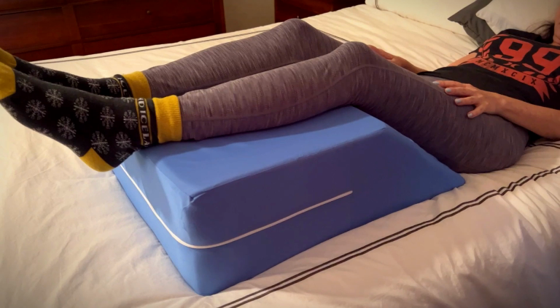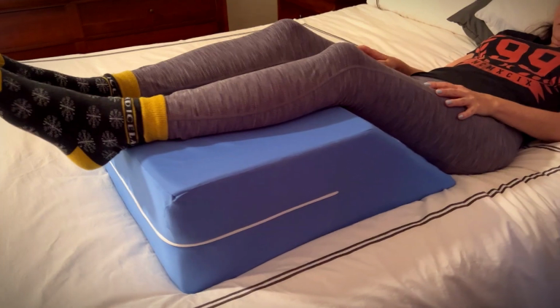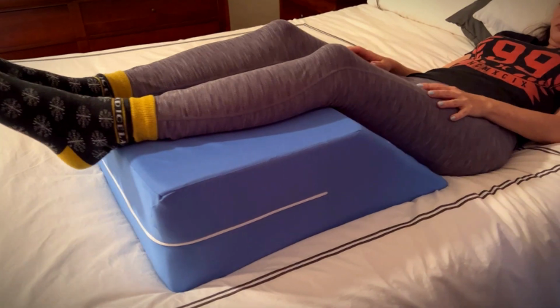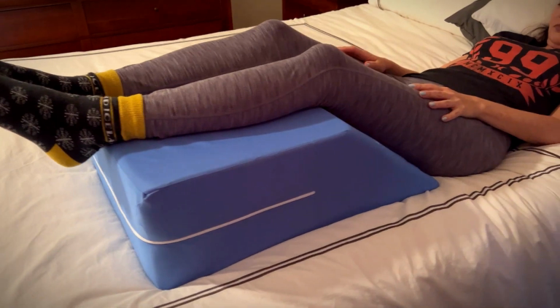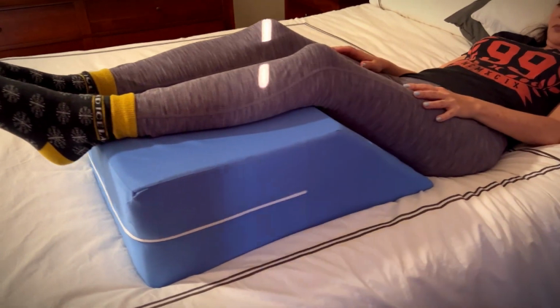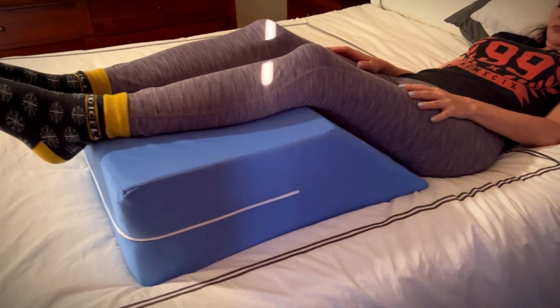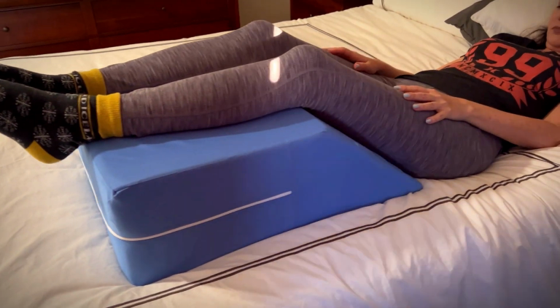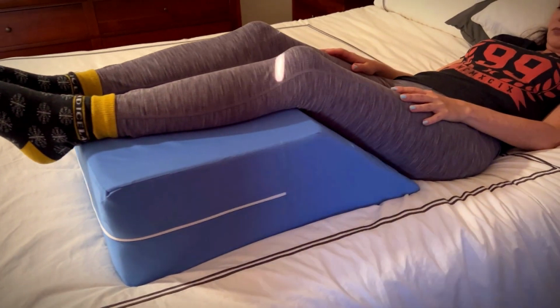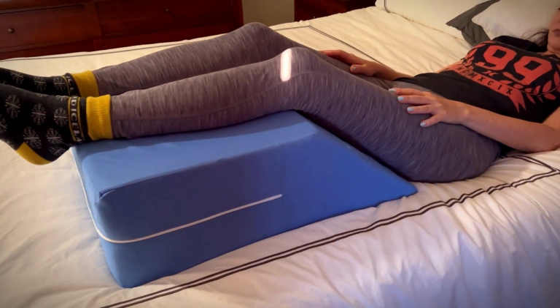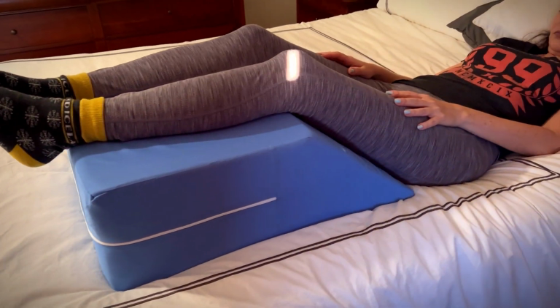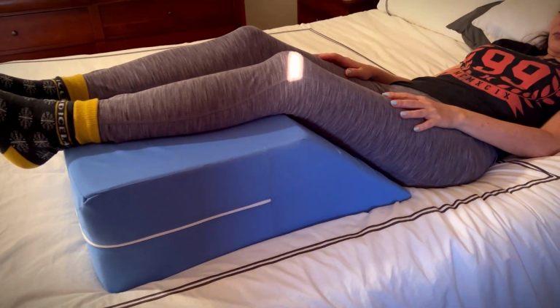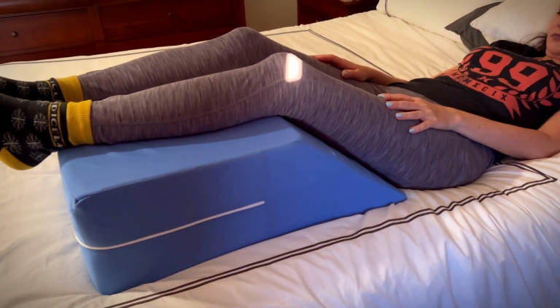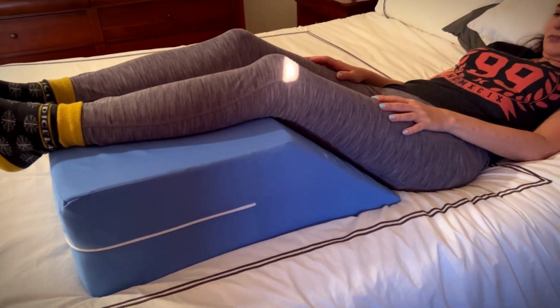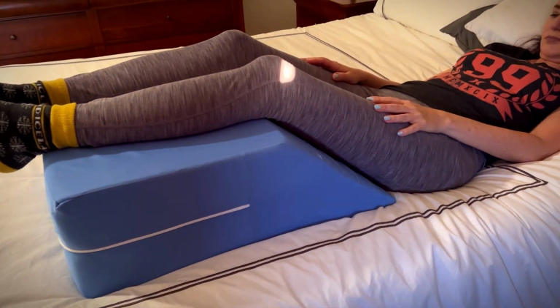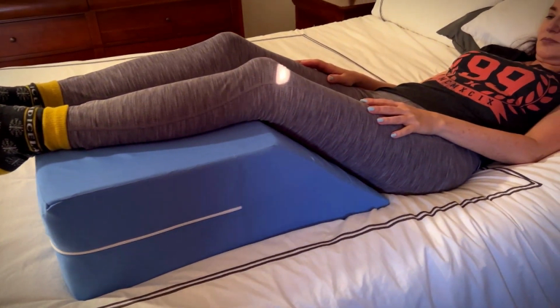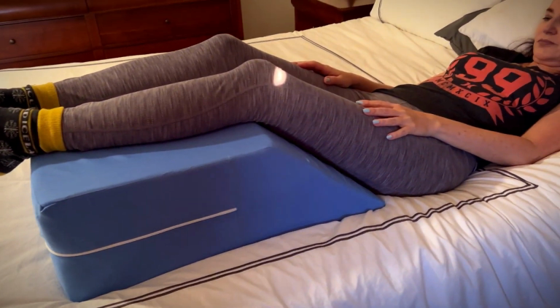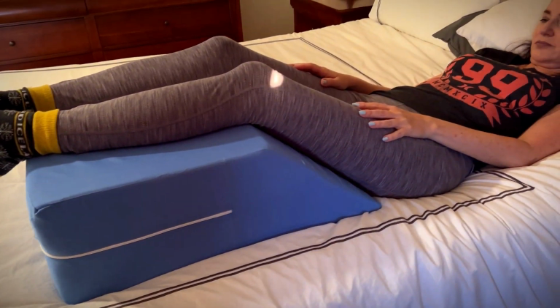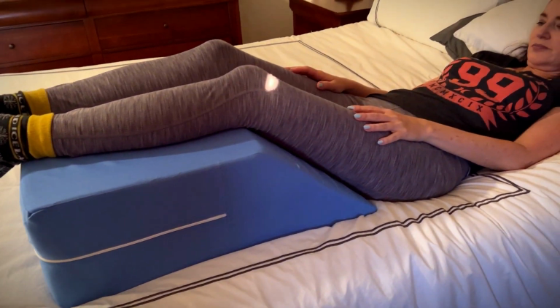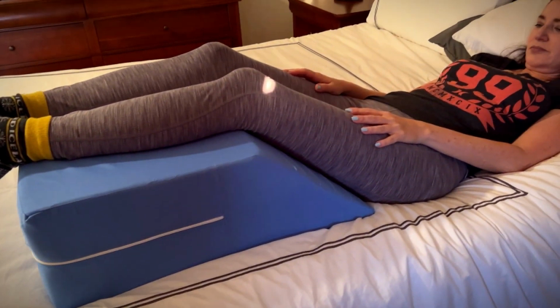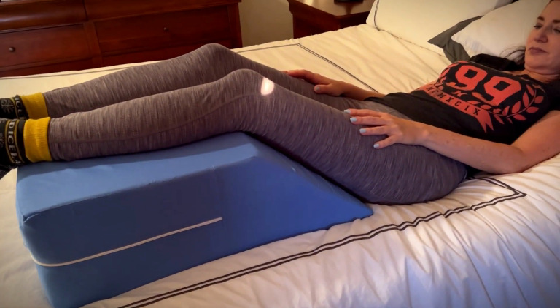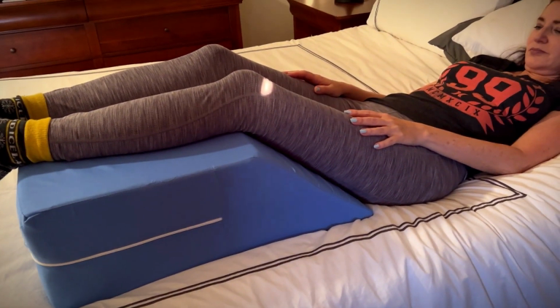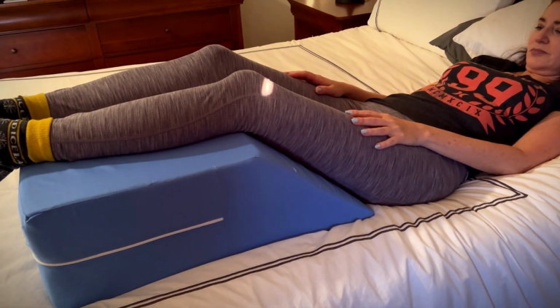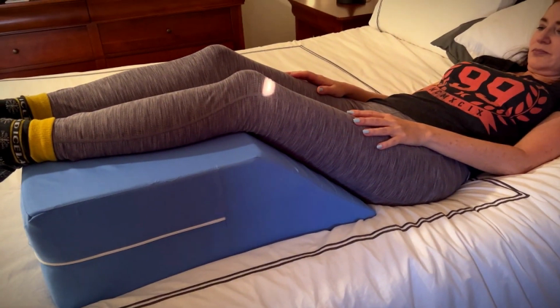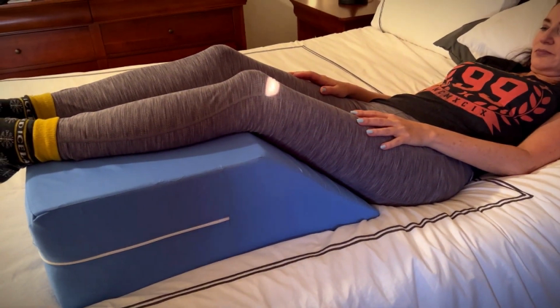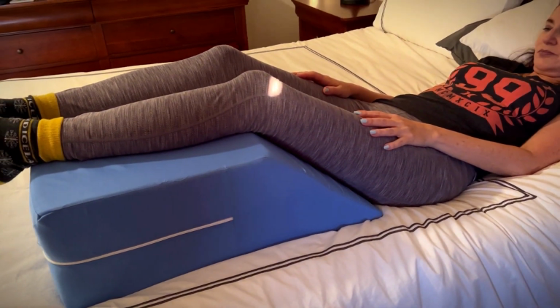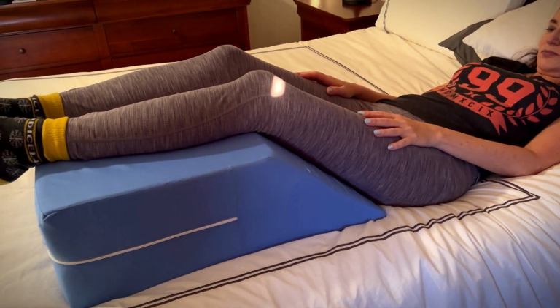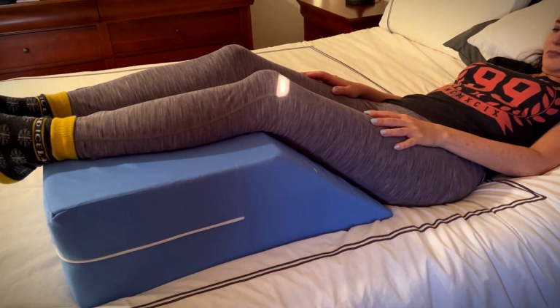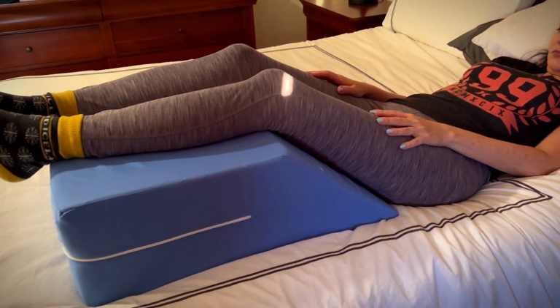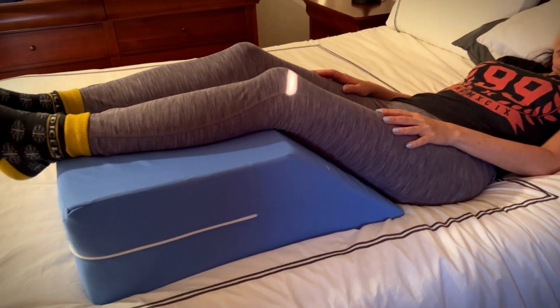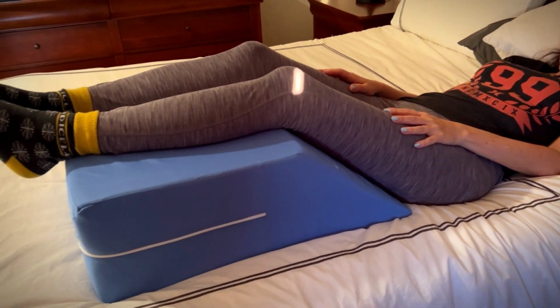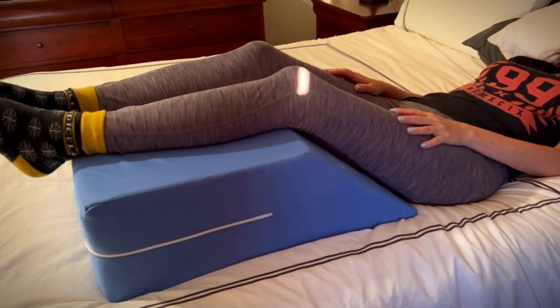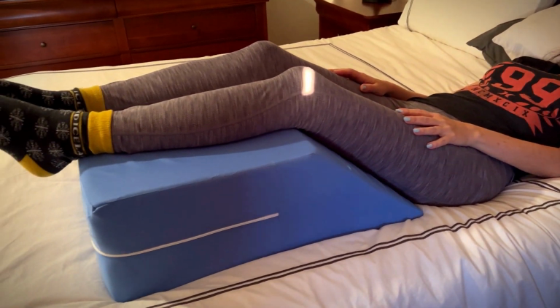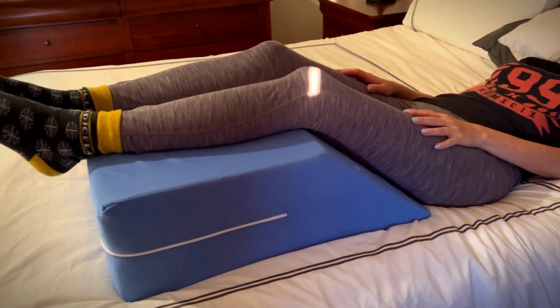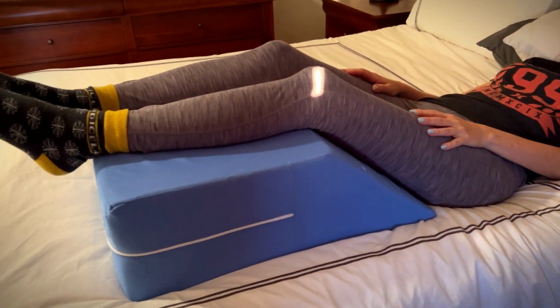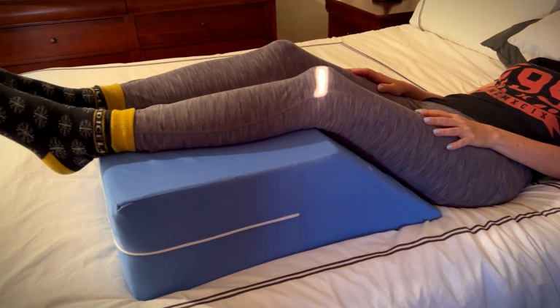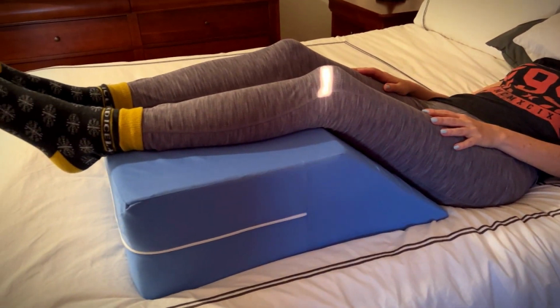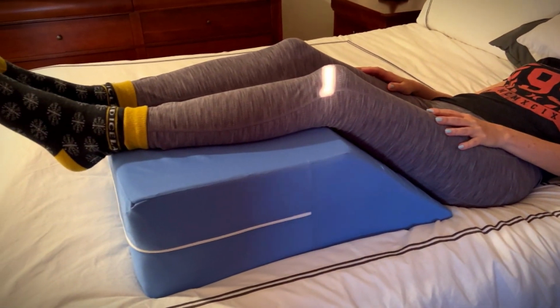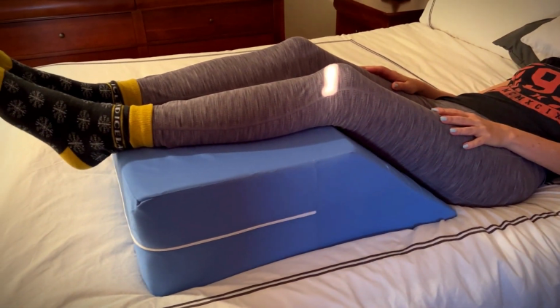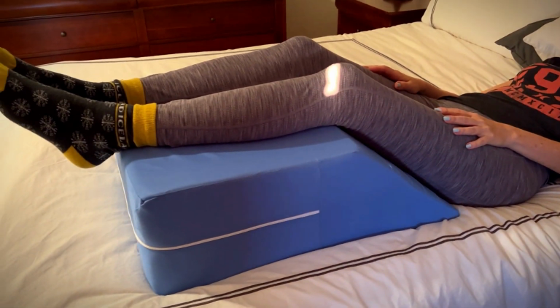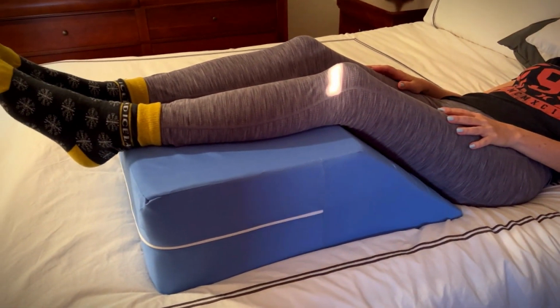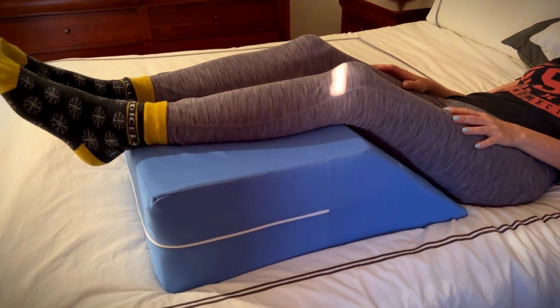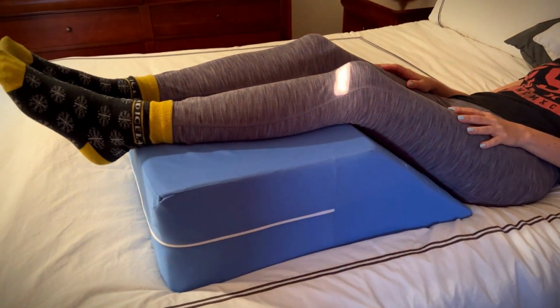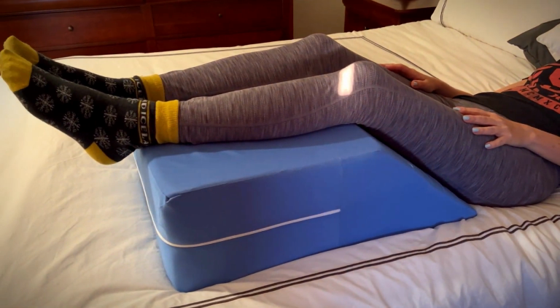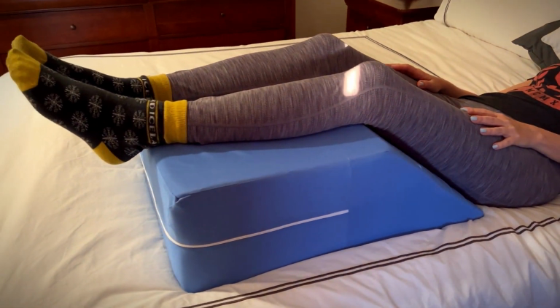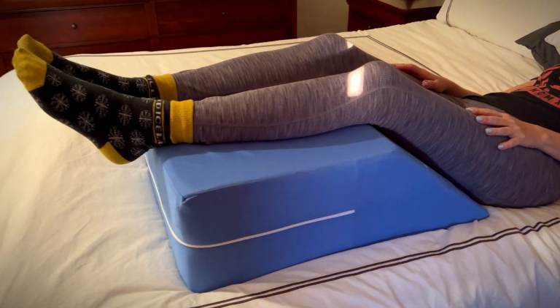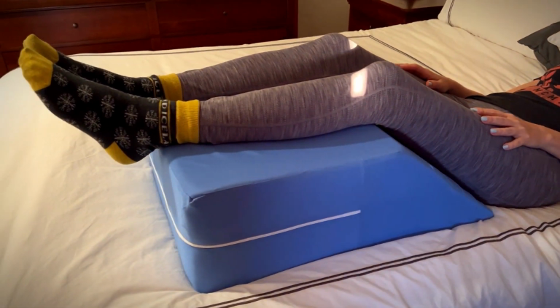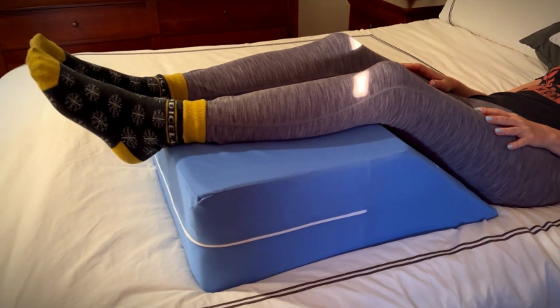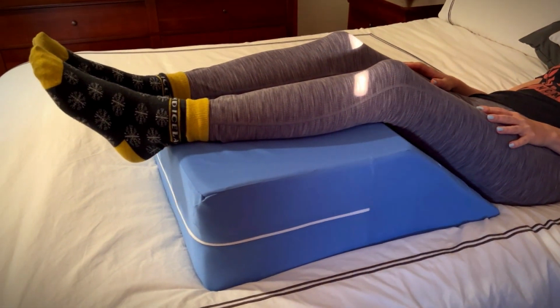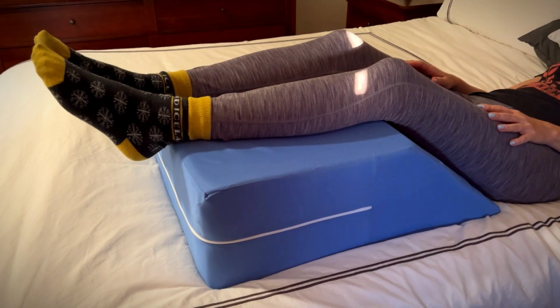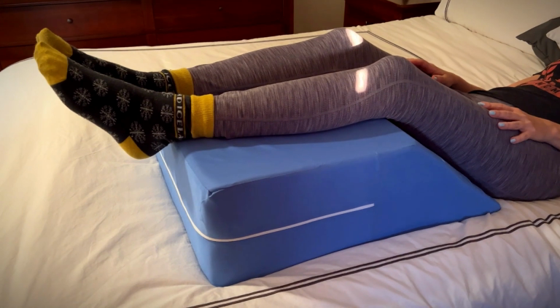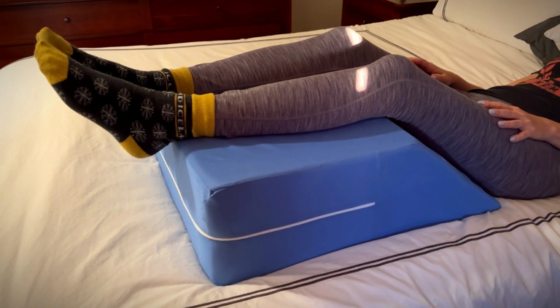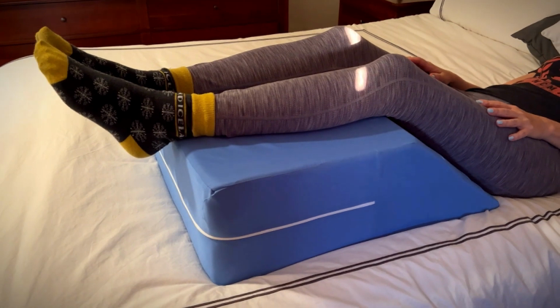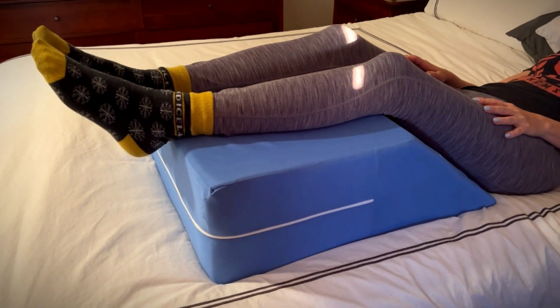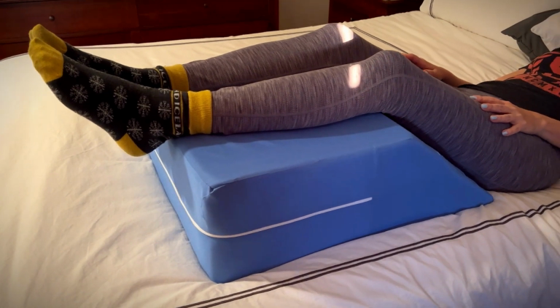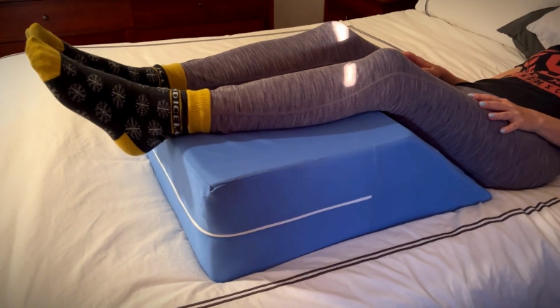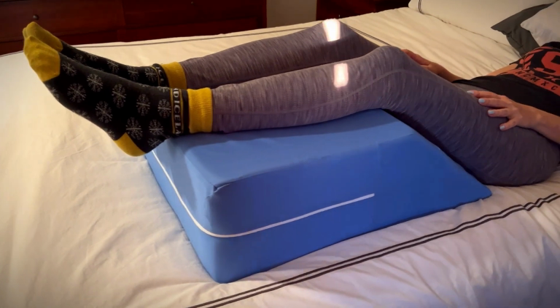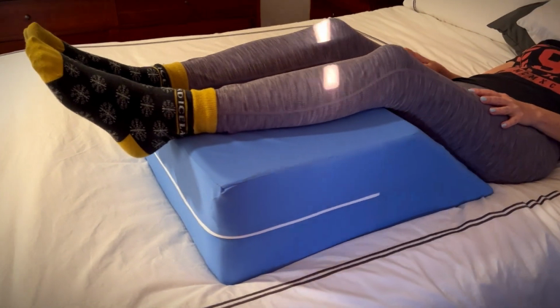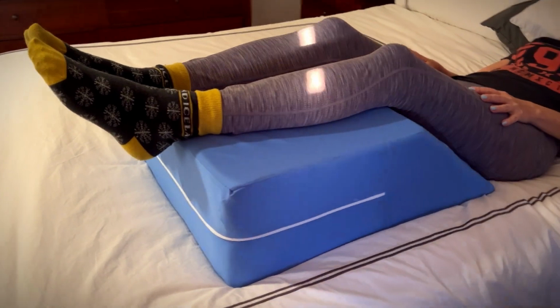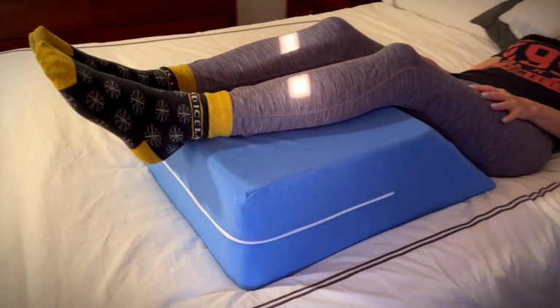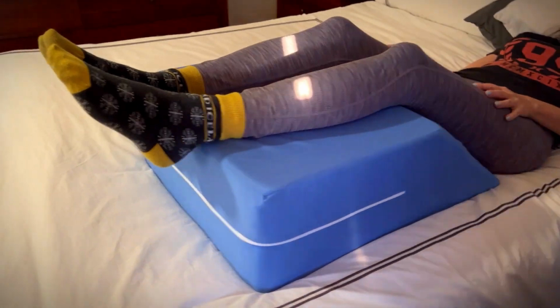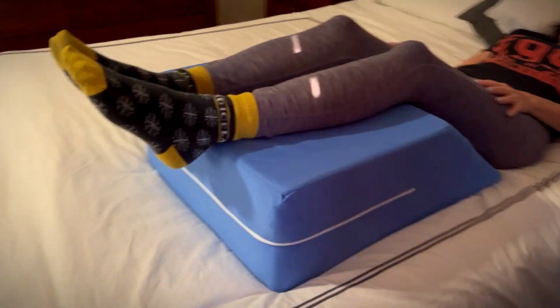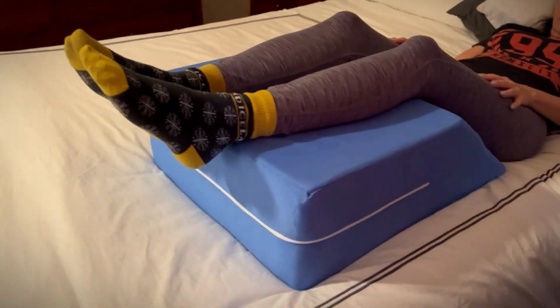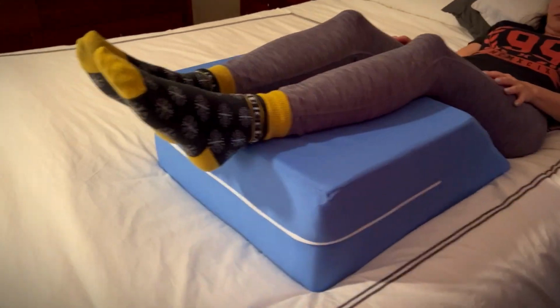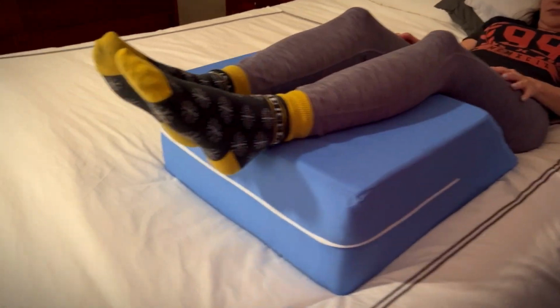Hey, it's Rob. Check it out. I just got this DMI OrthoBed Wedge supportive foam wedge pillow for elevating your legs.